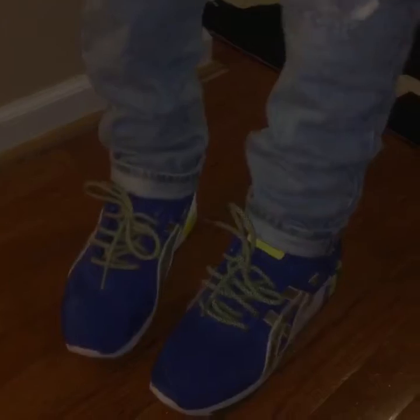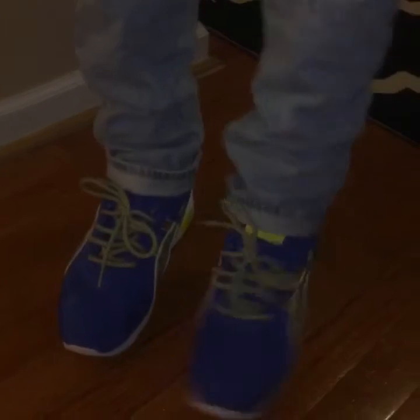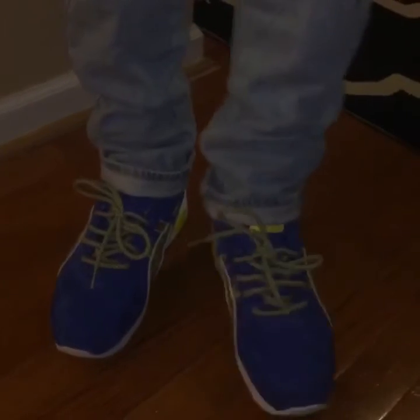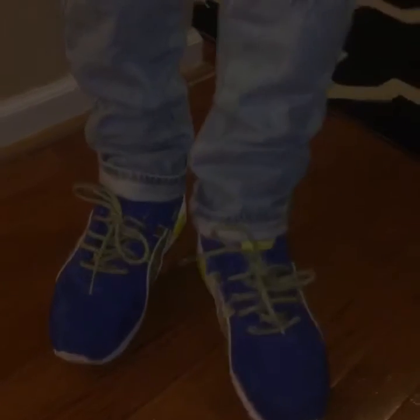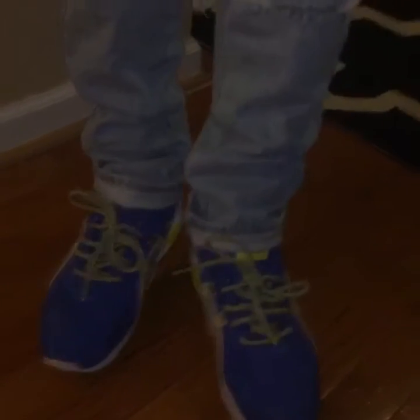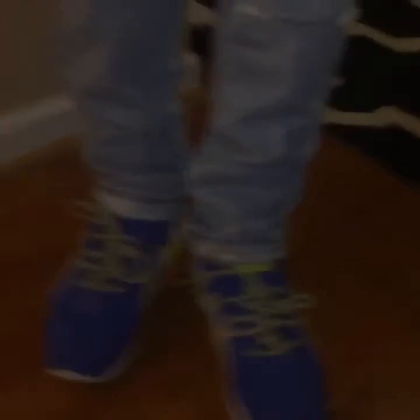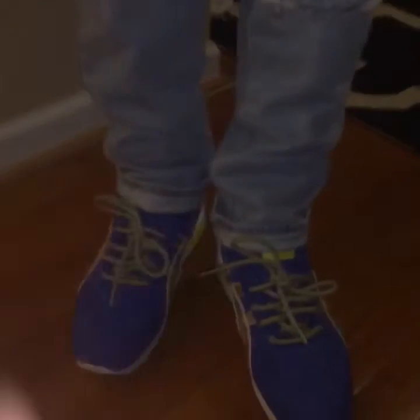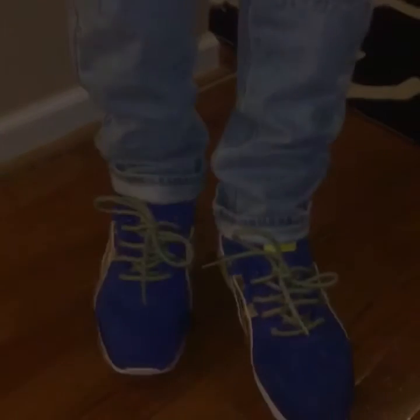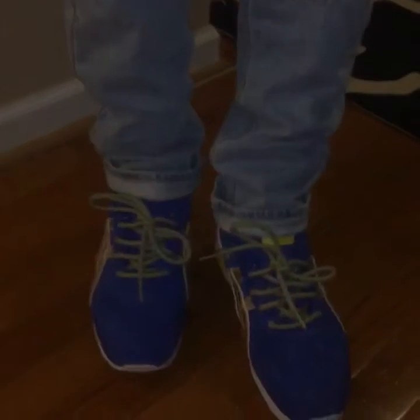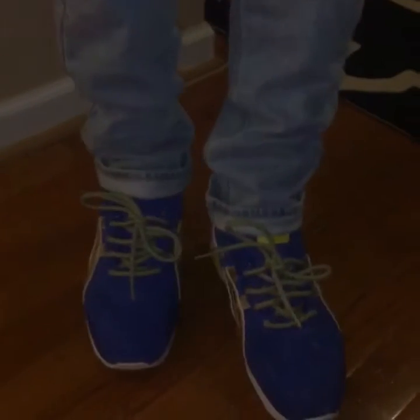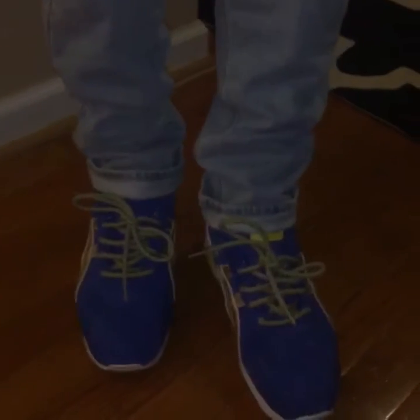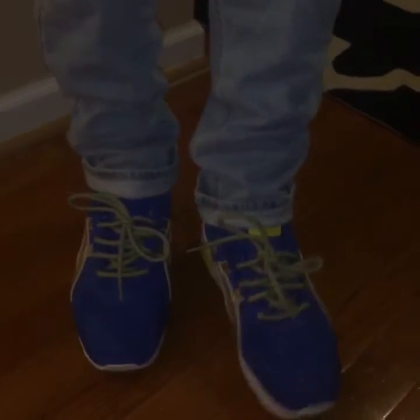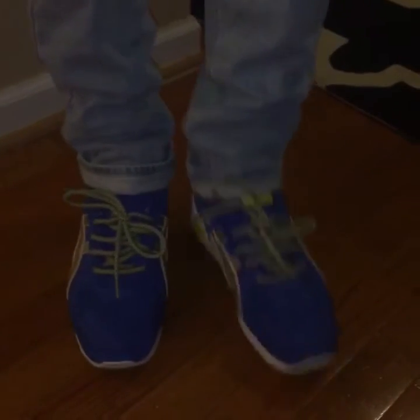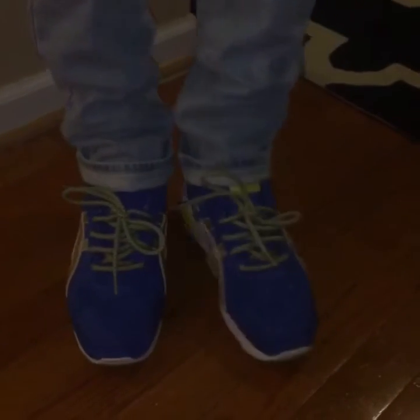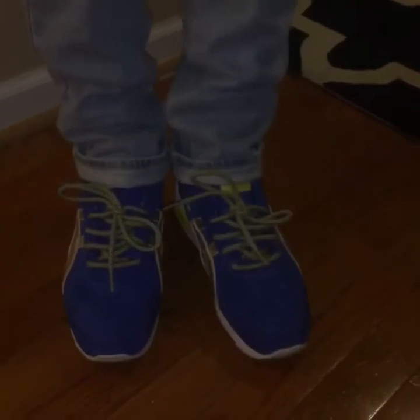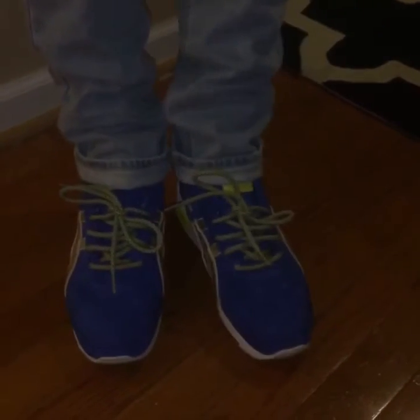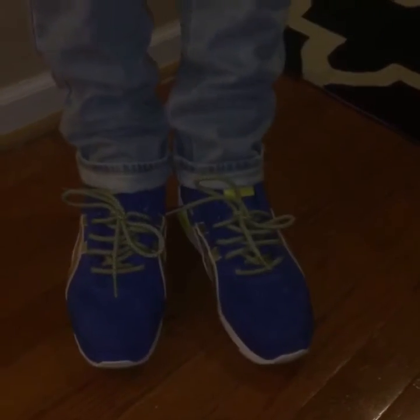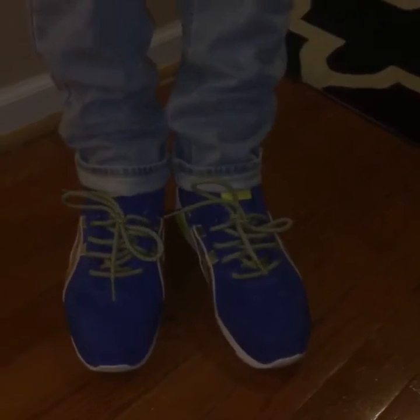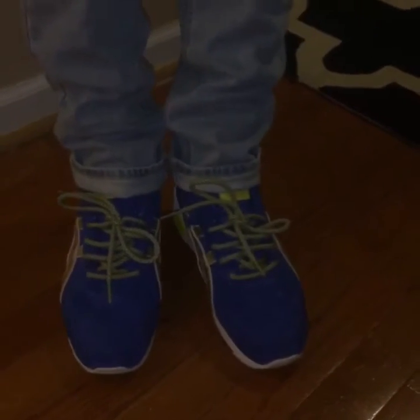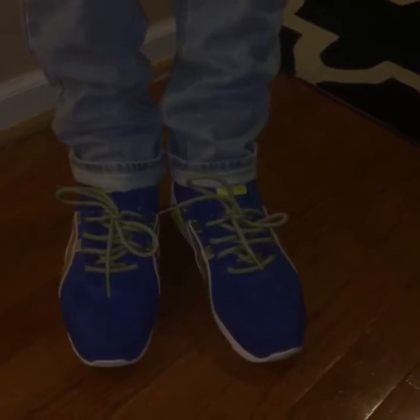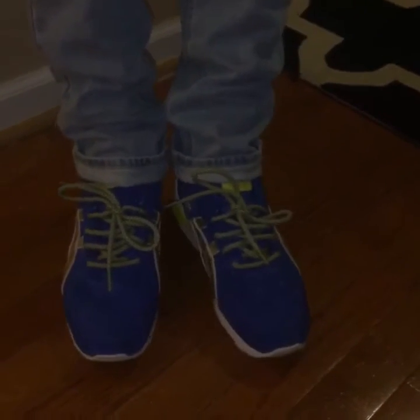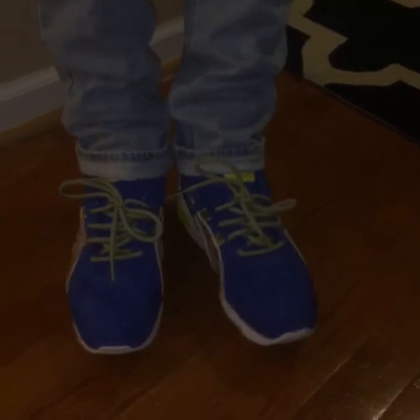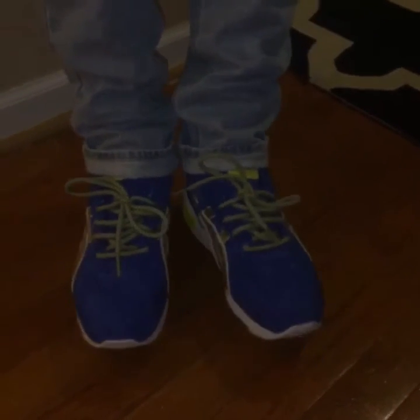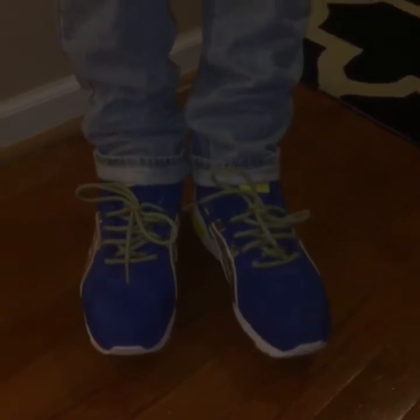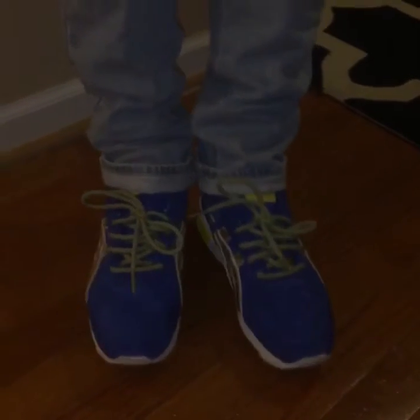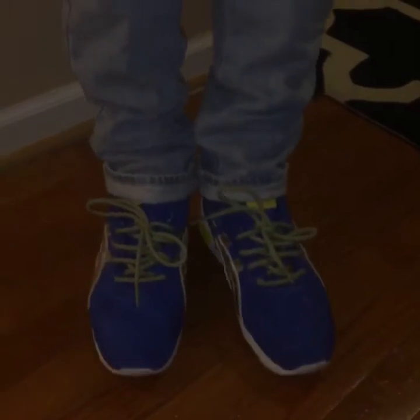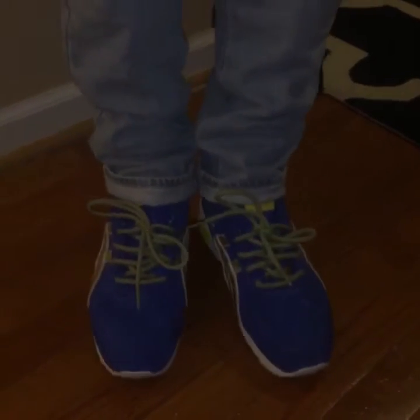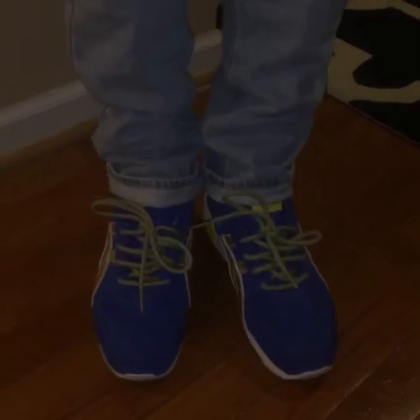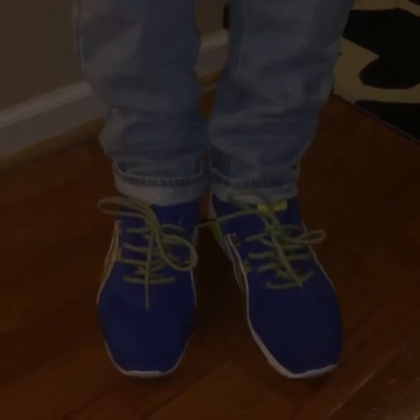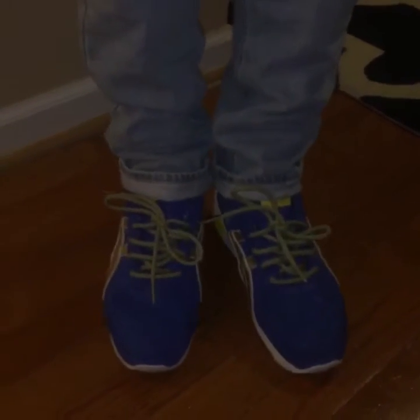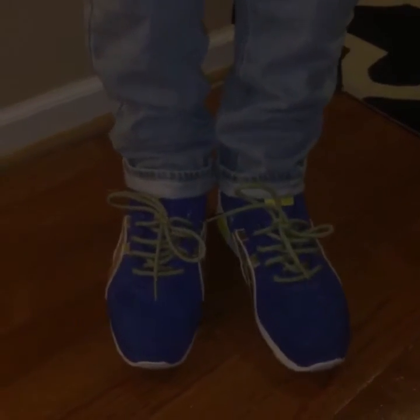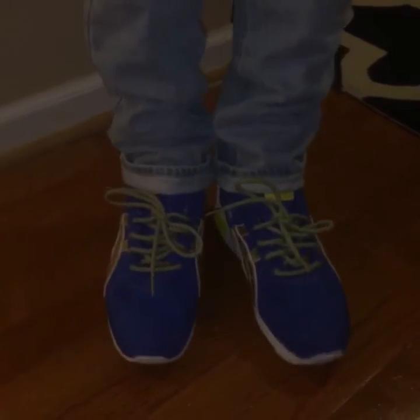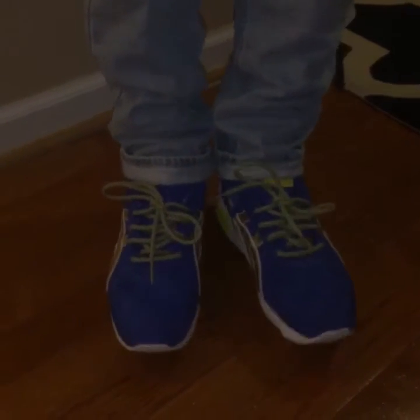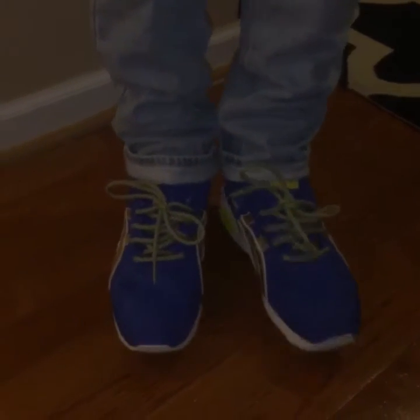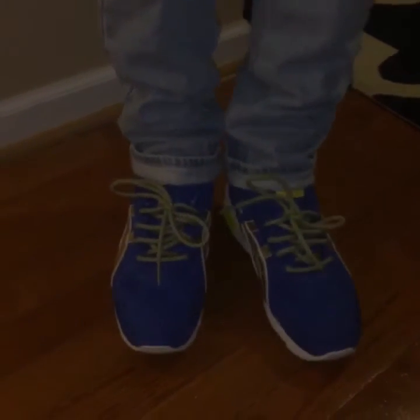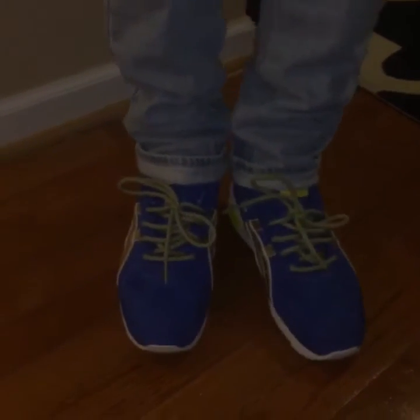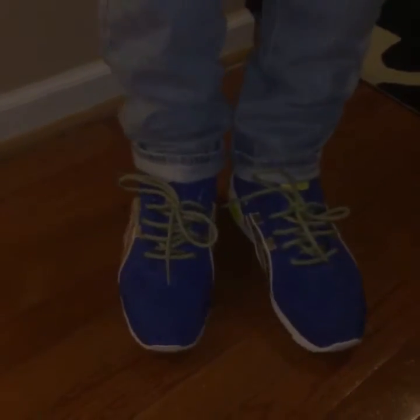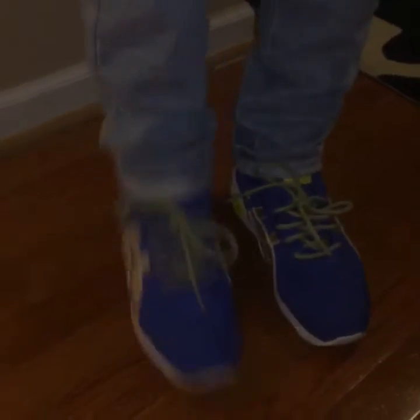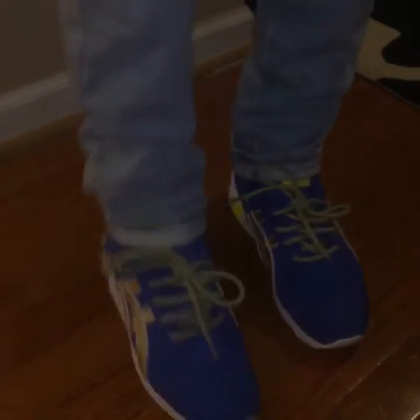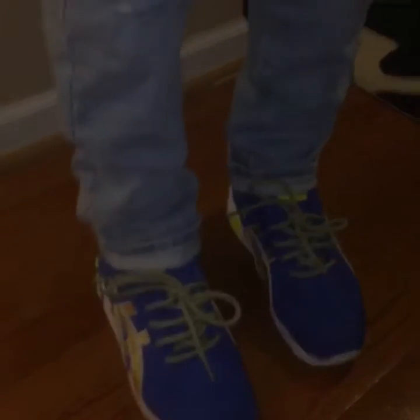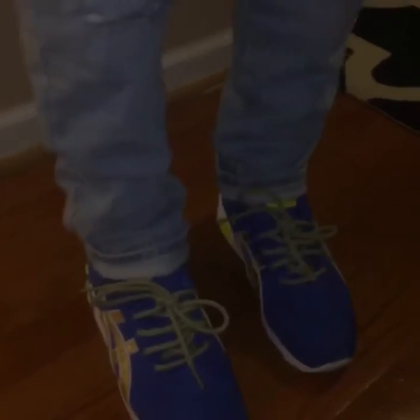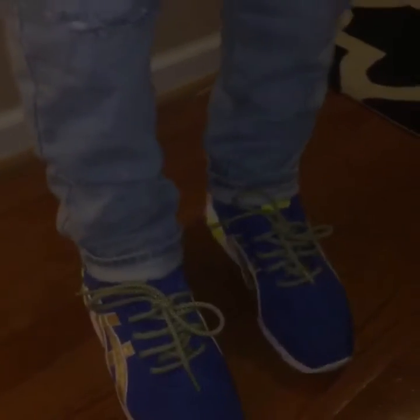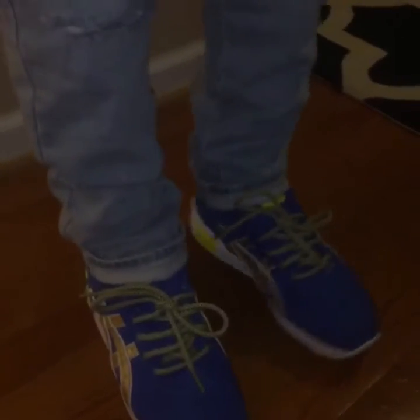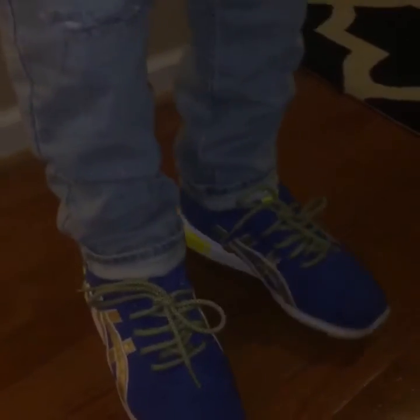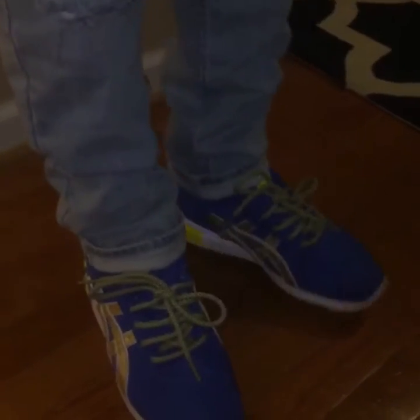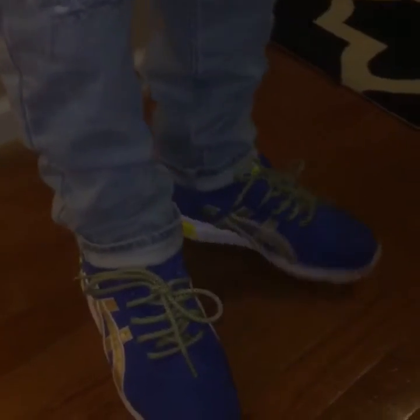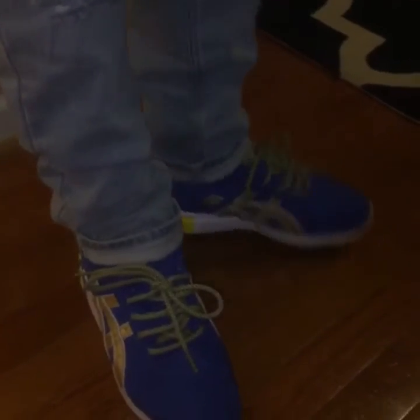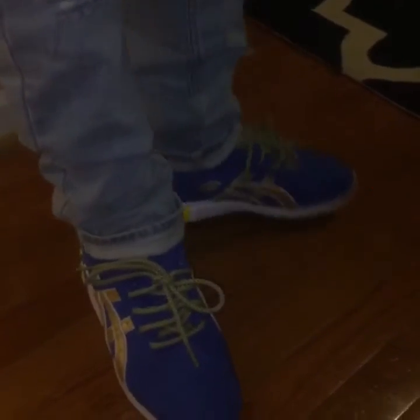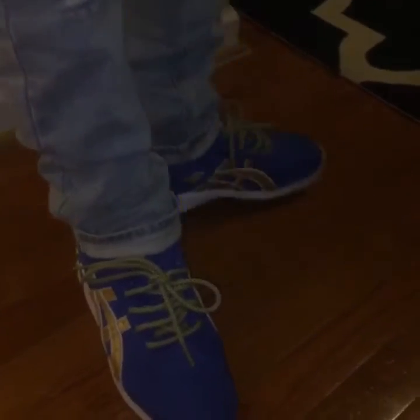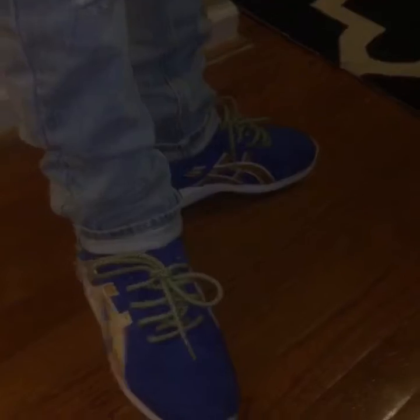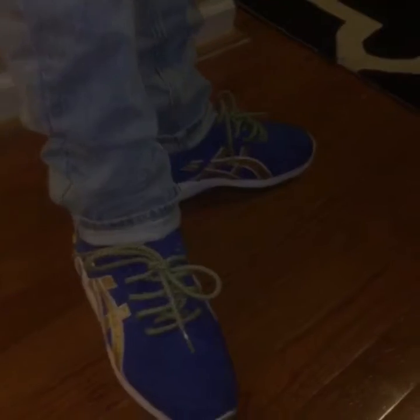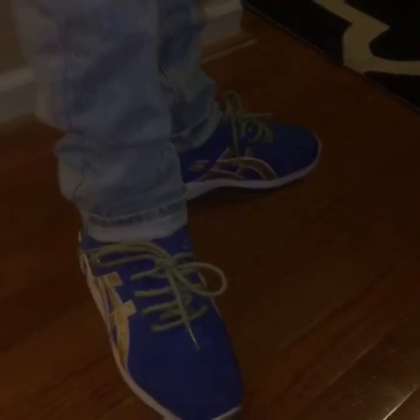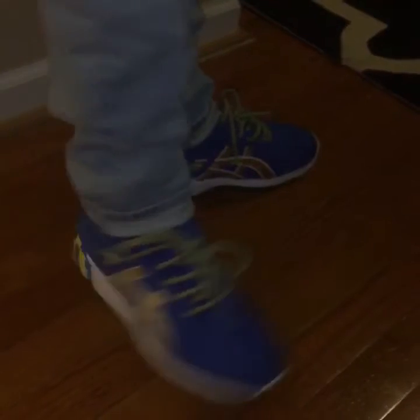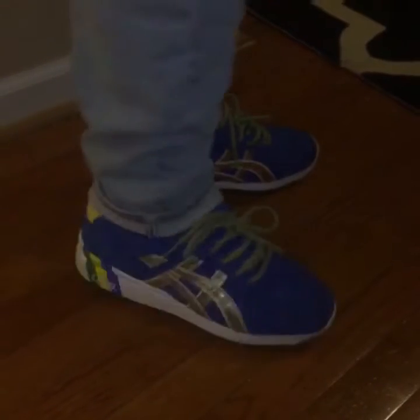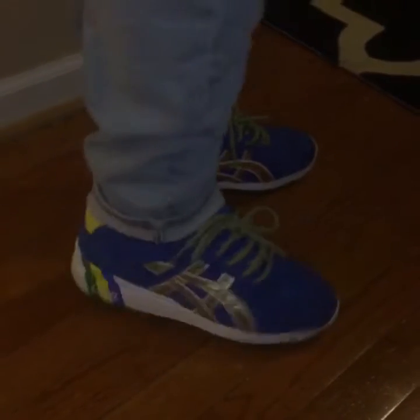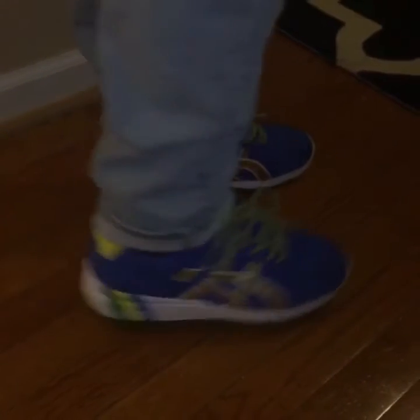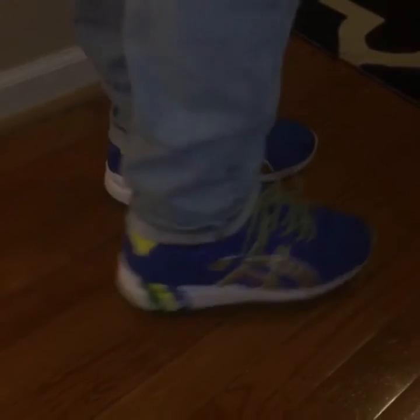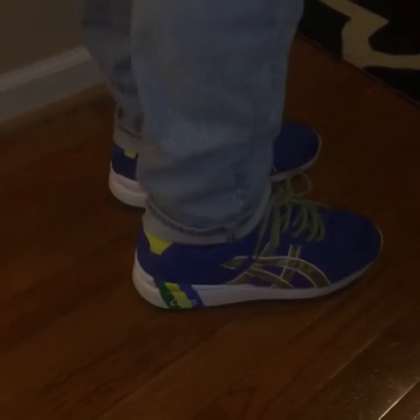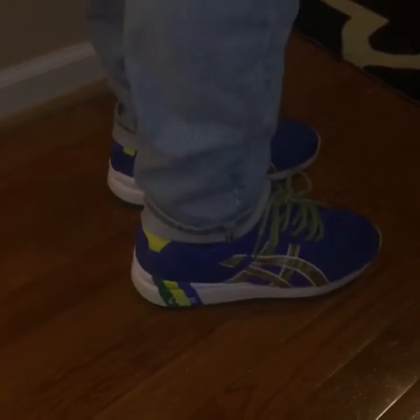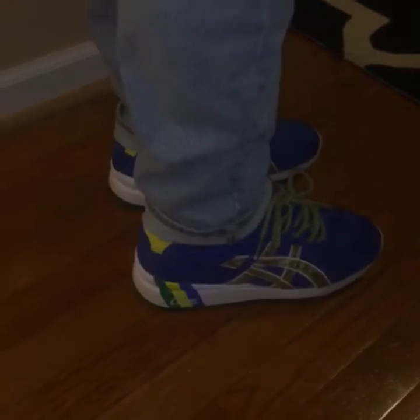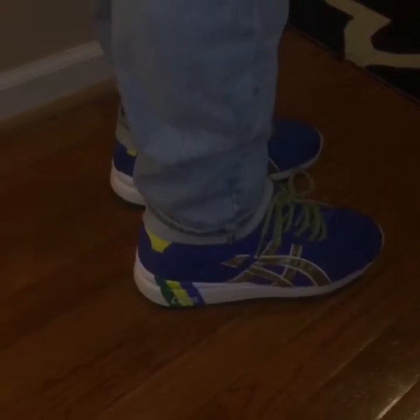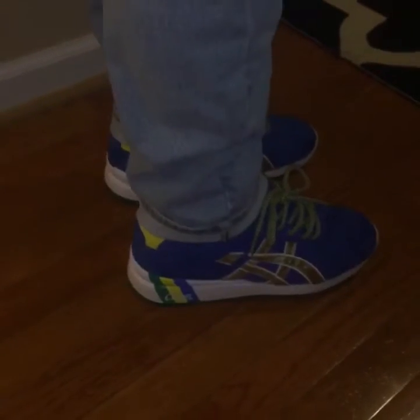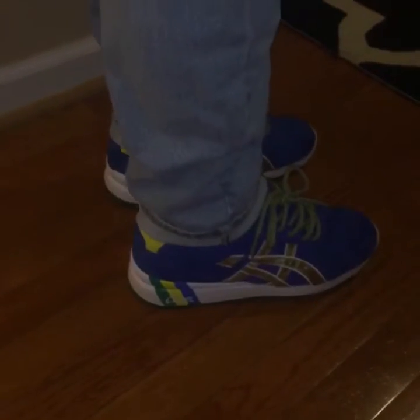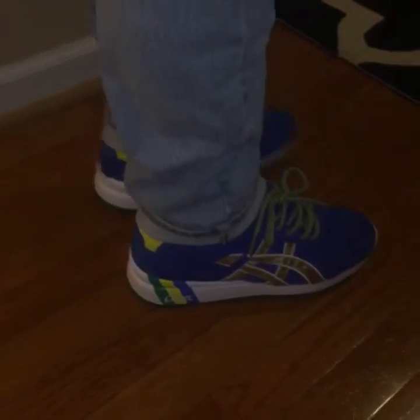And all these shoes you have seen, I picked up in 2015. So these are the top 10 2015 shoe collection.